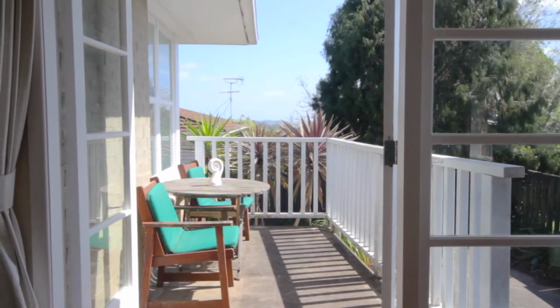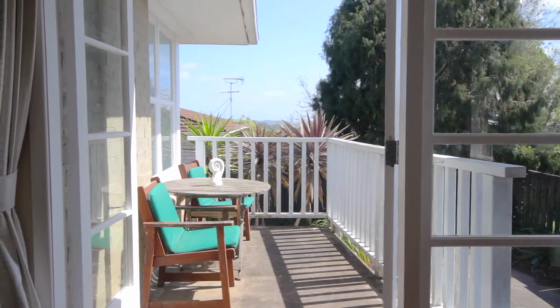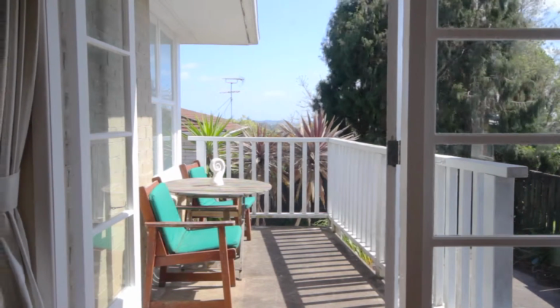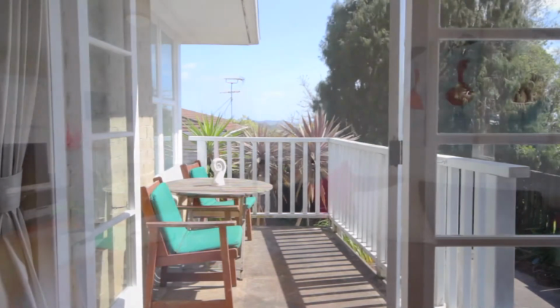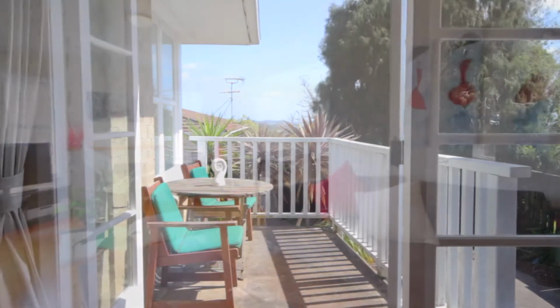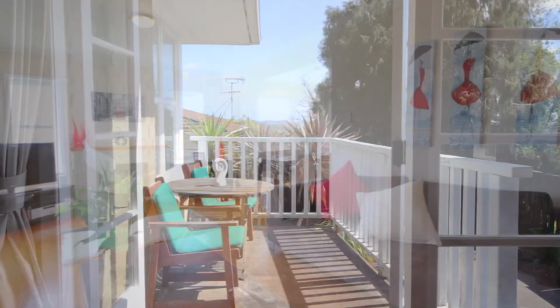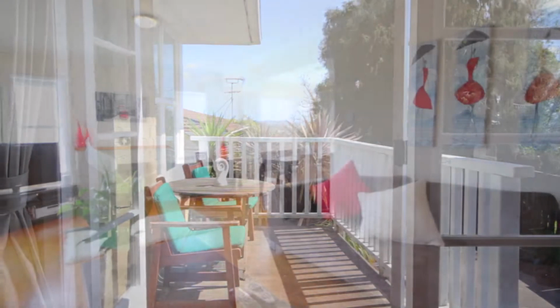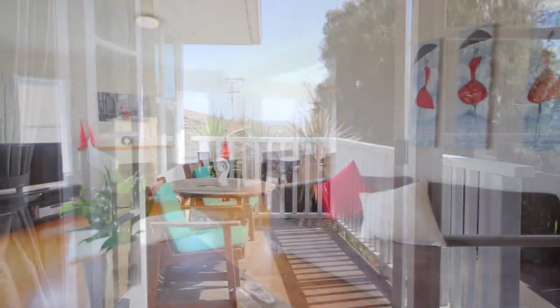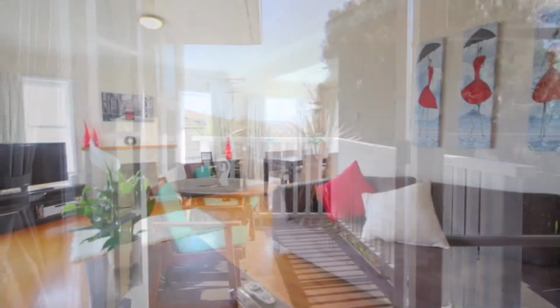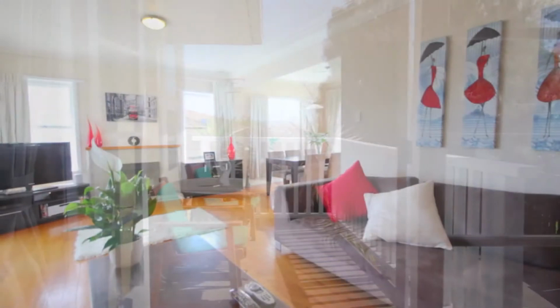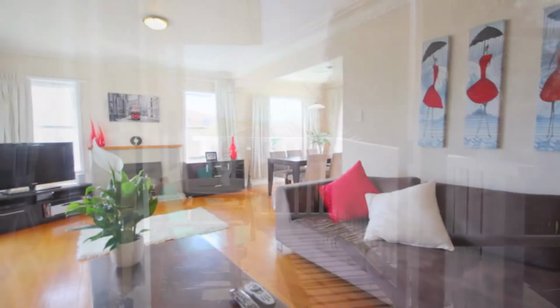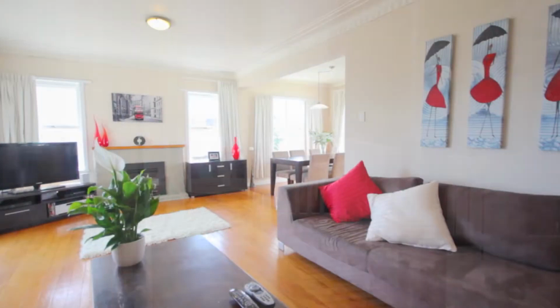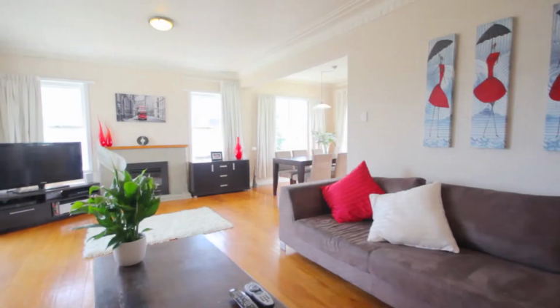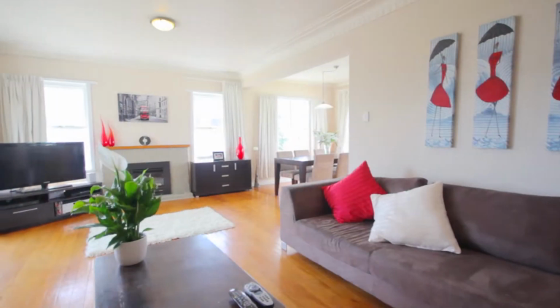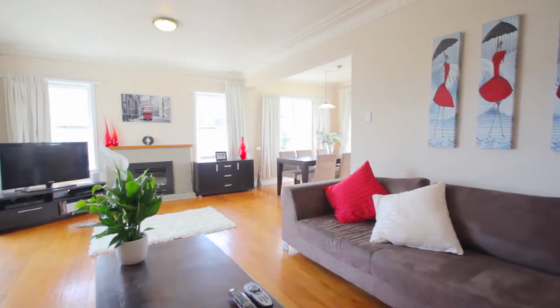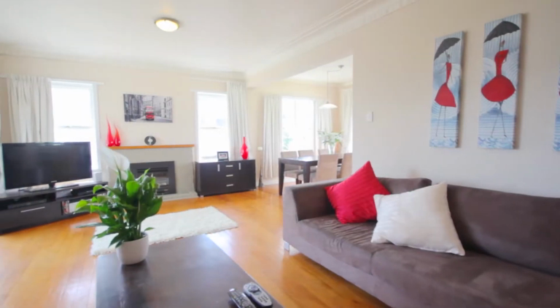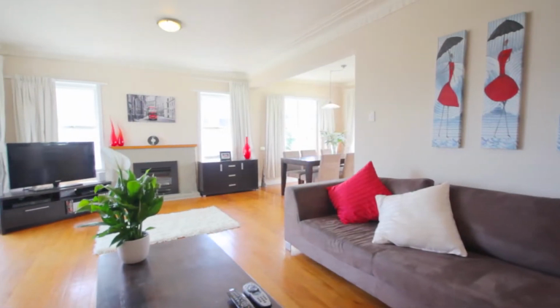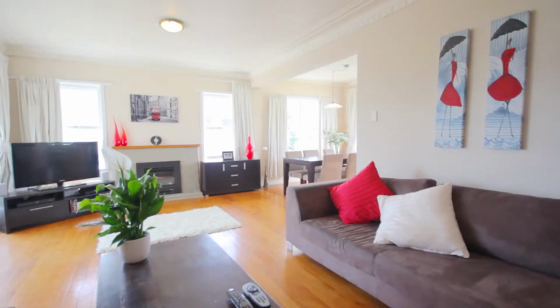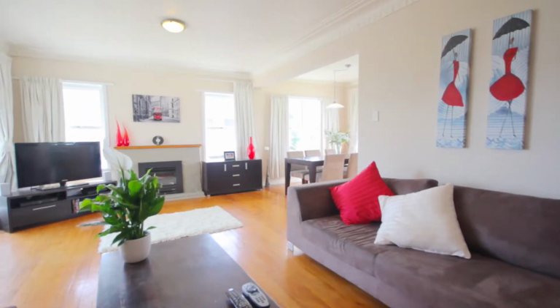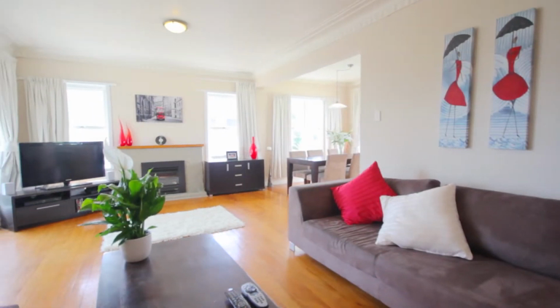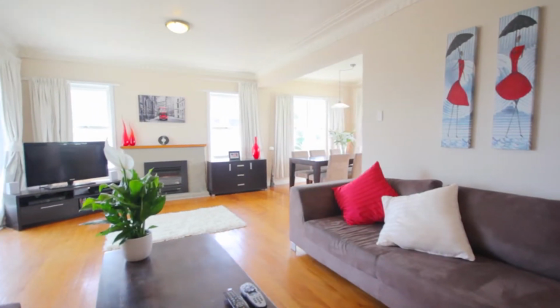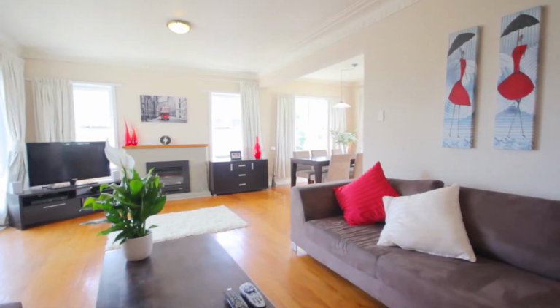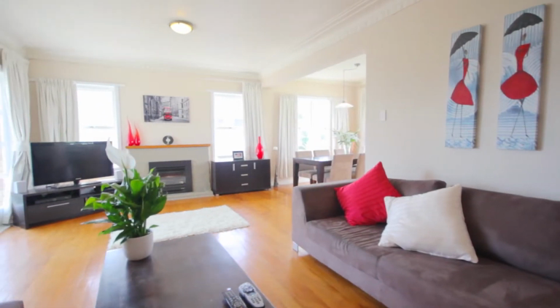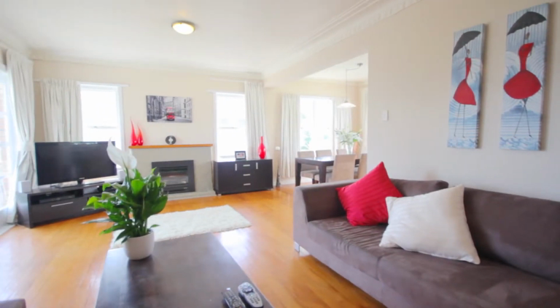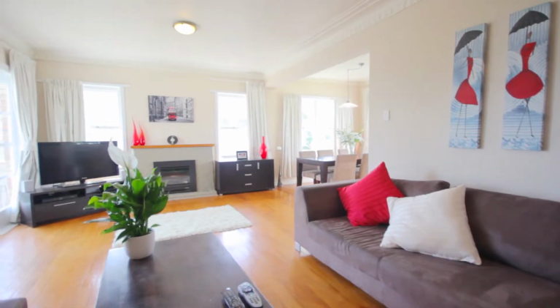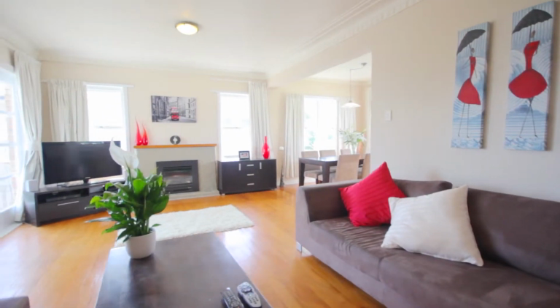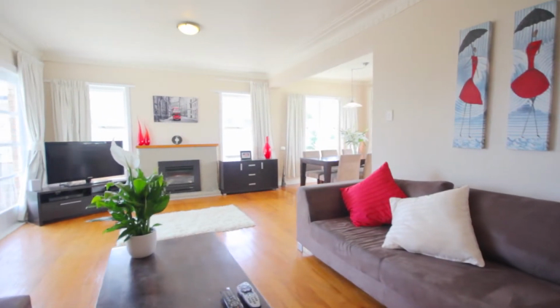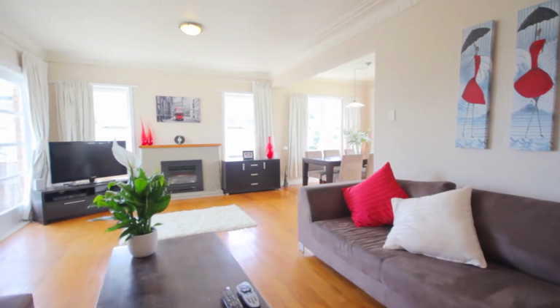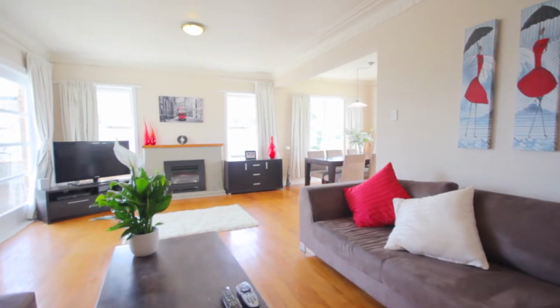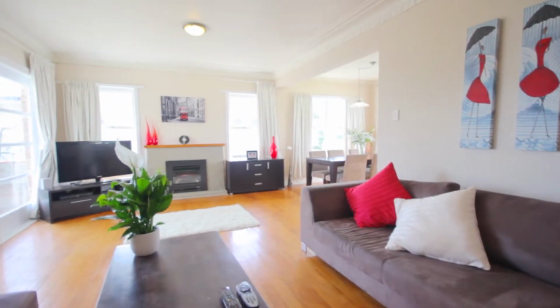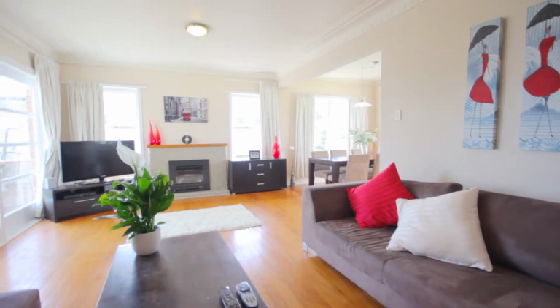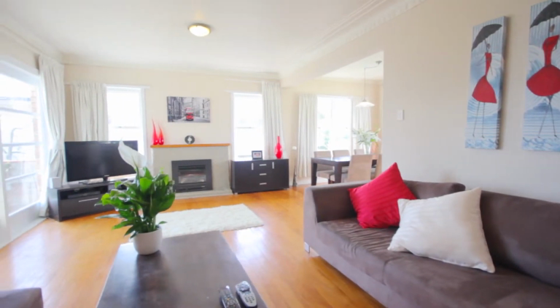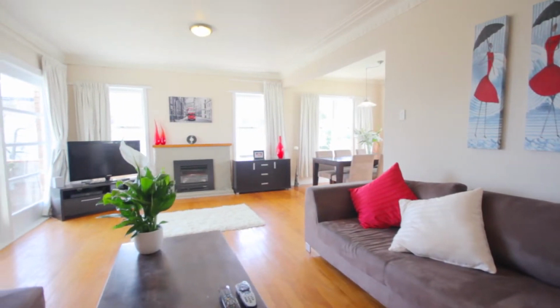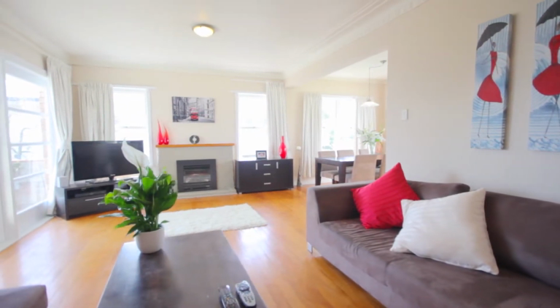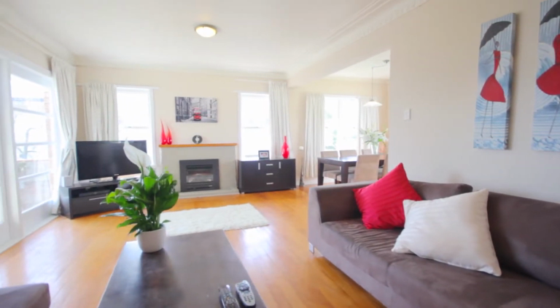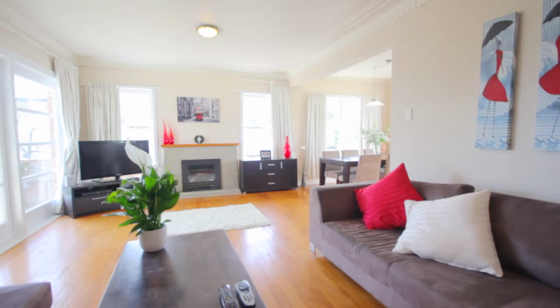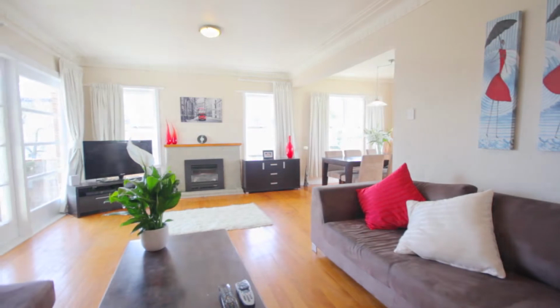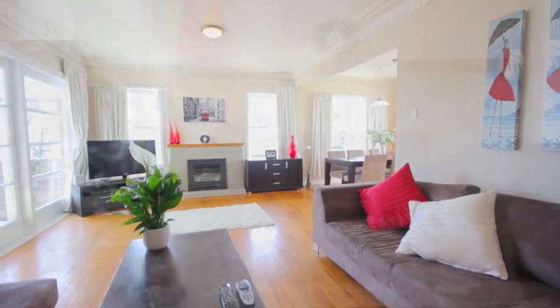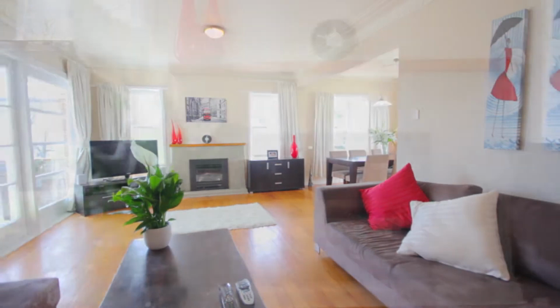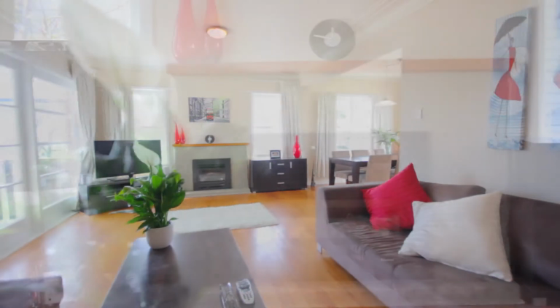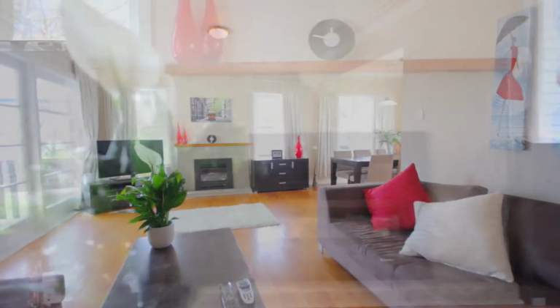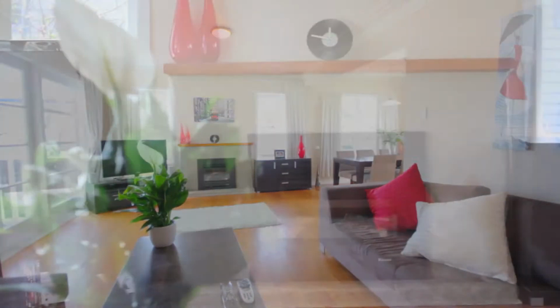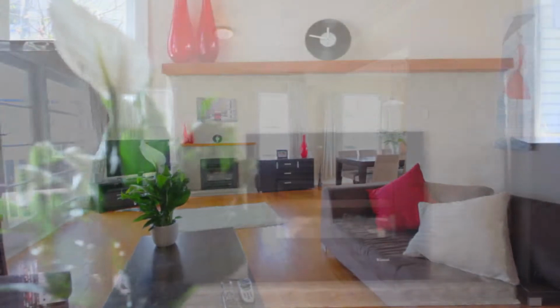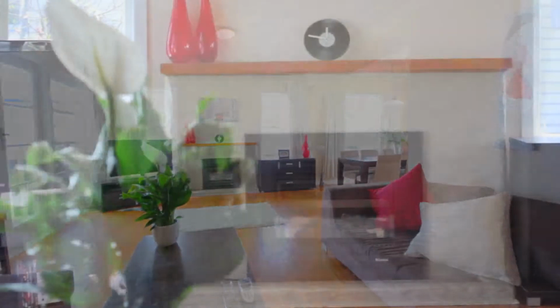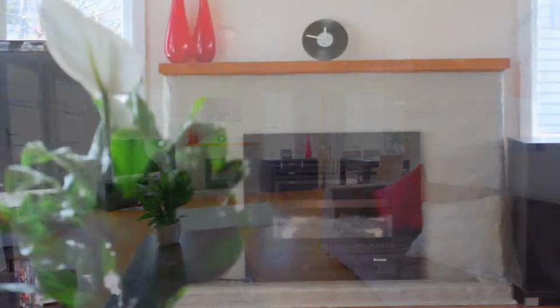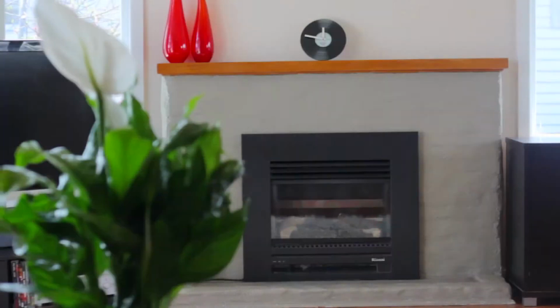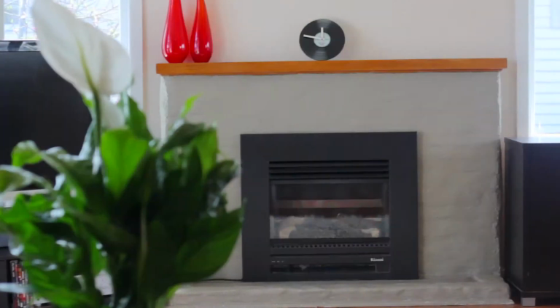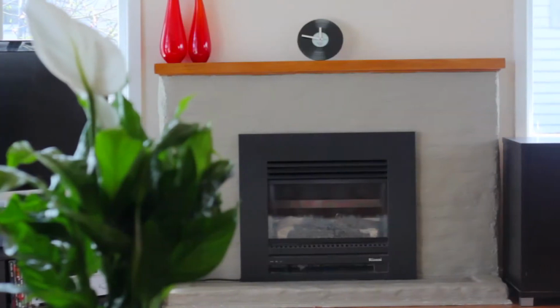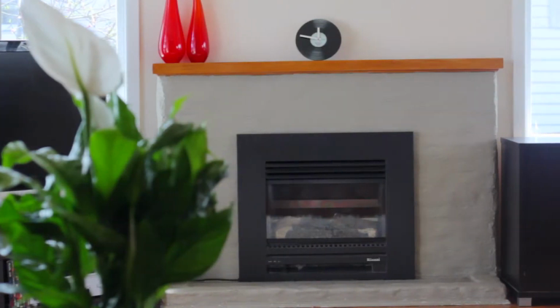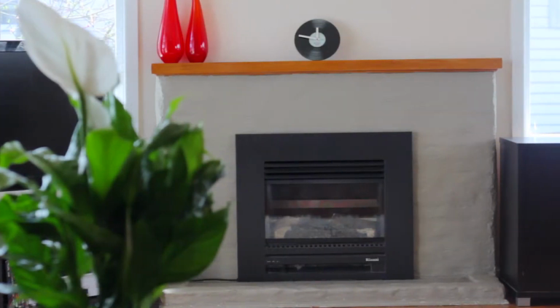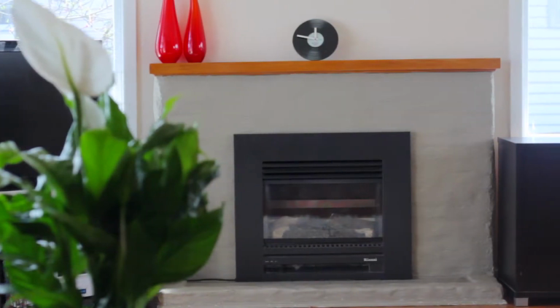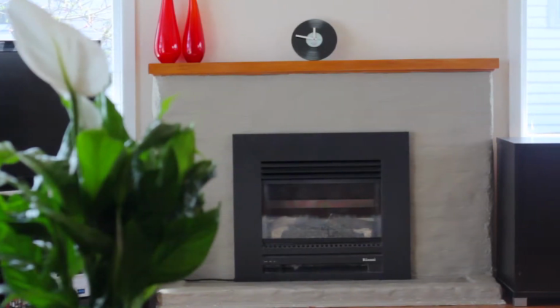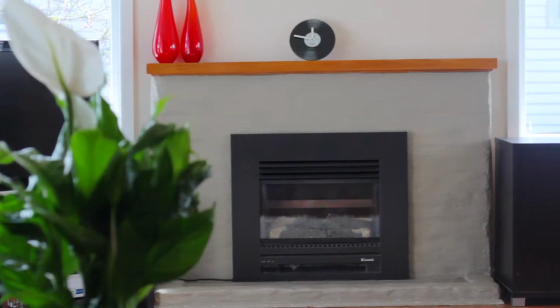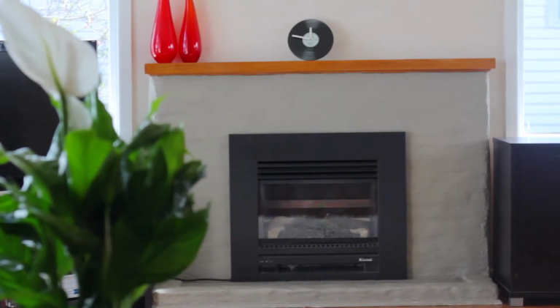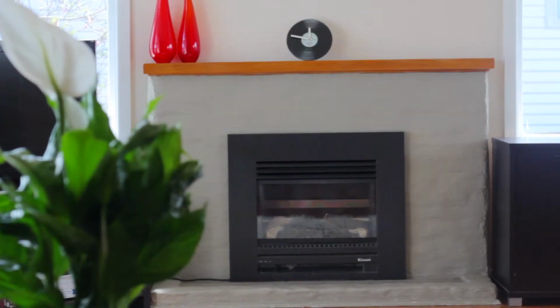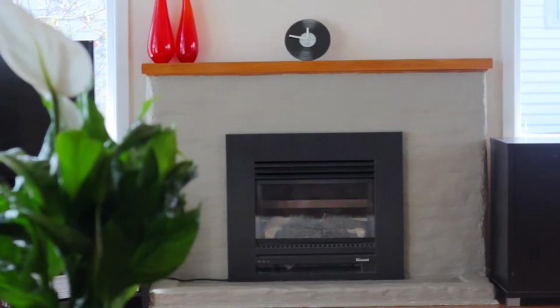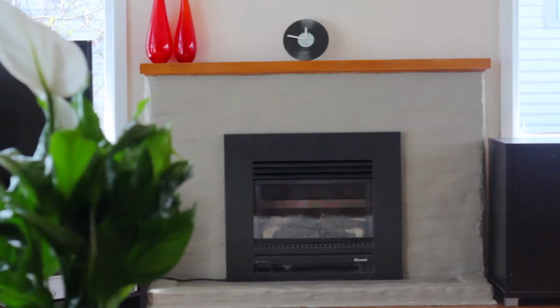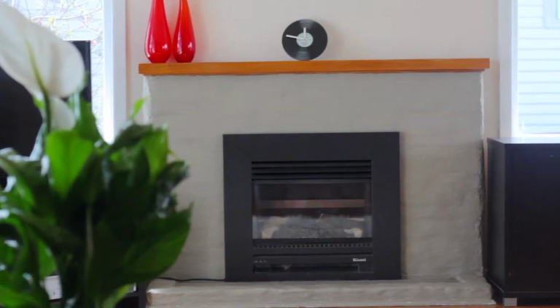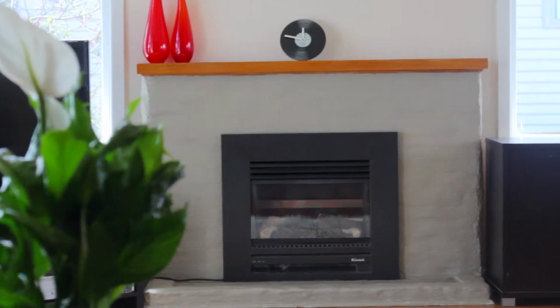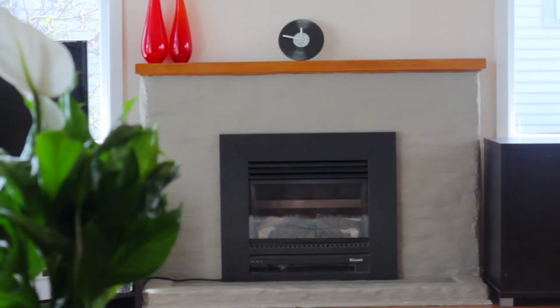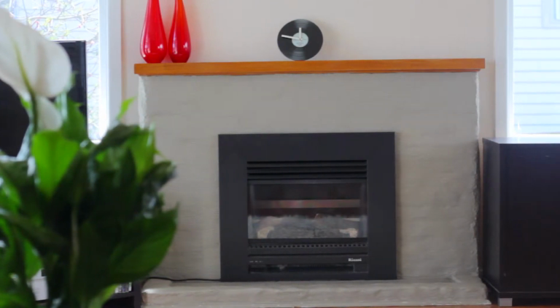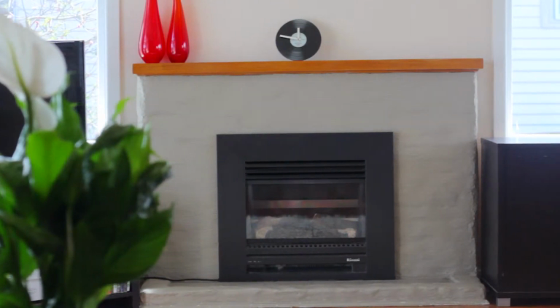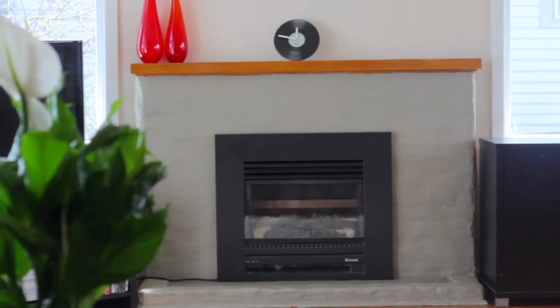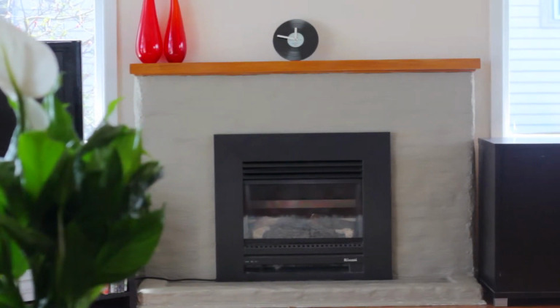The lounge is spacious with high stud ceilings. There is even a gas fireplace to warm you up during those cooler evenings.